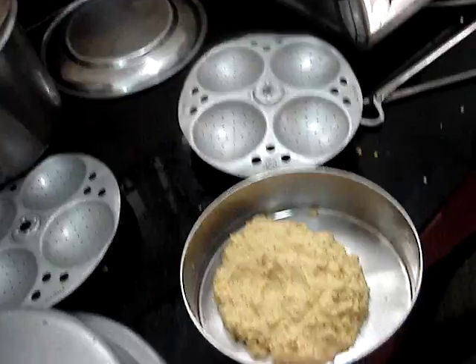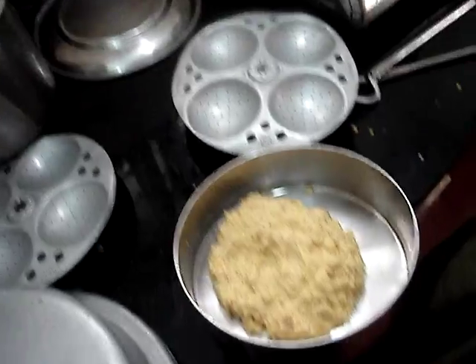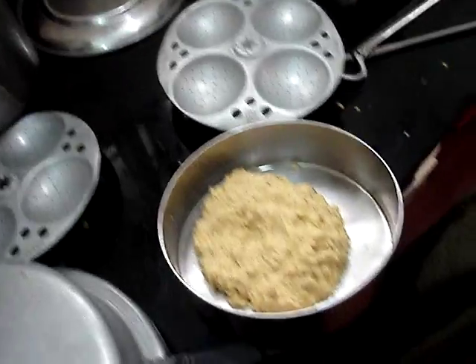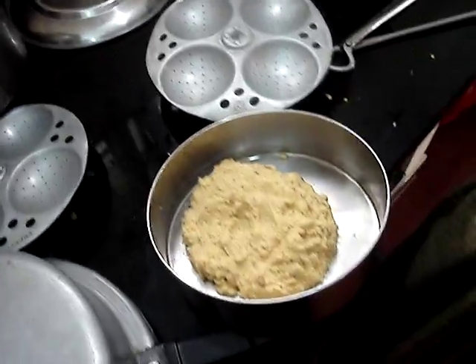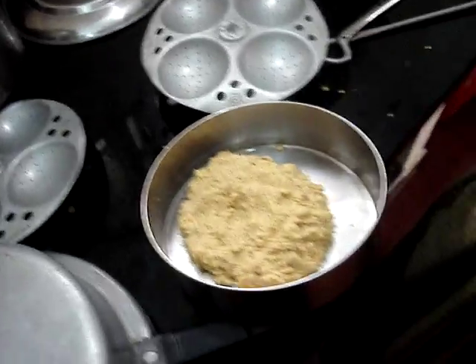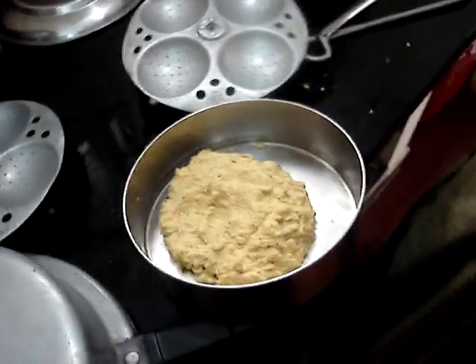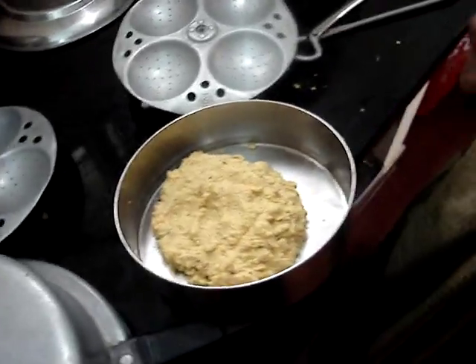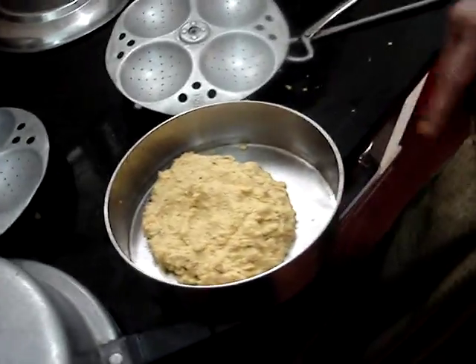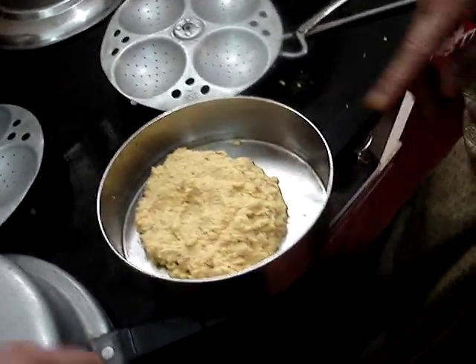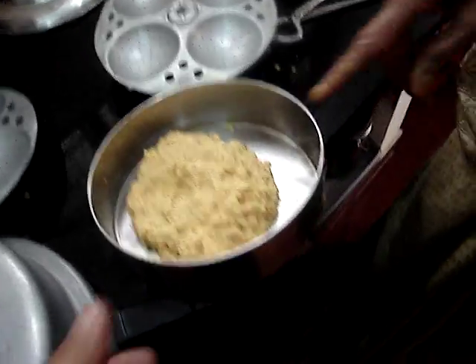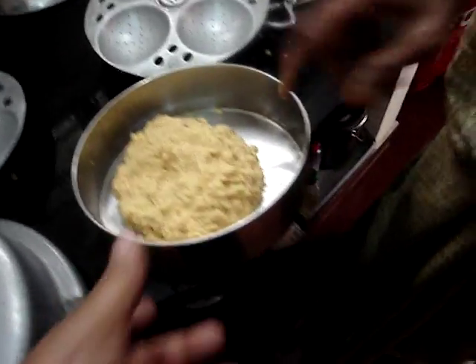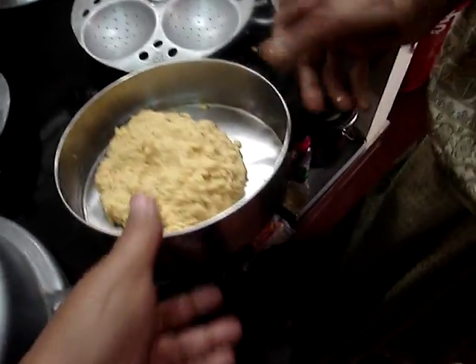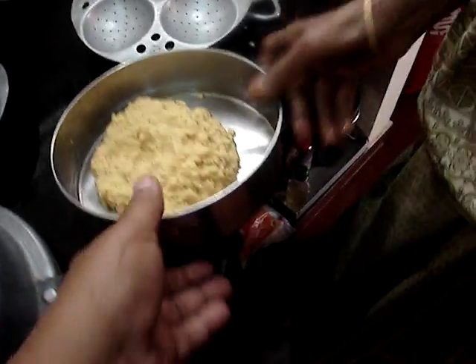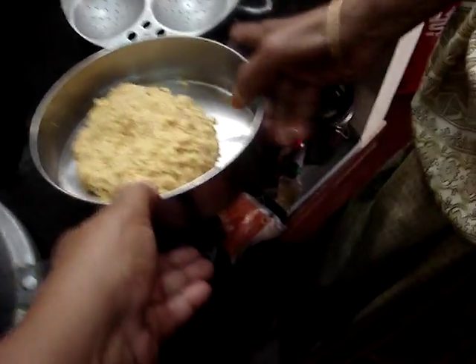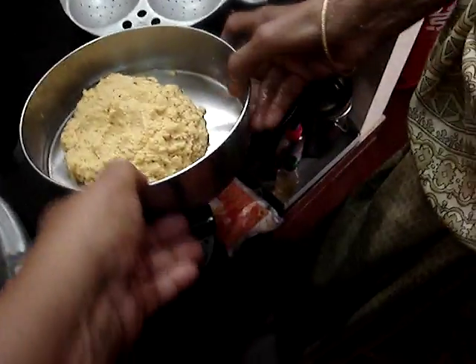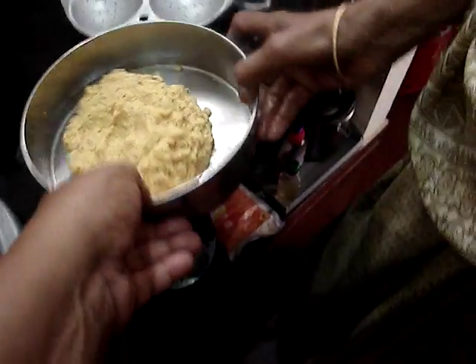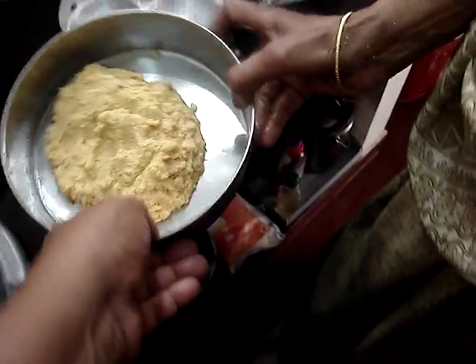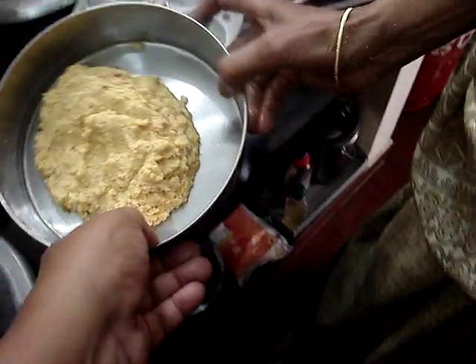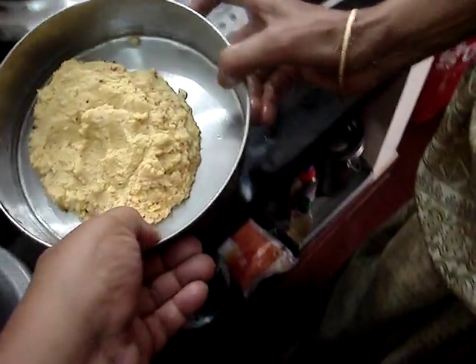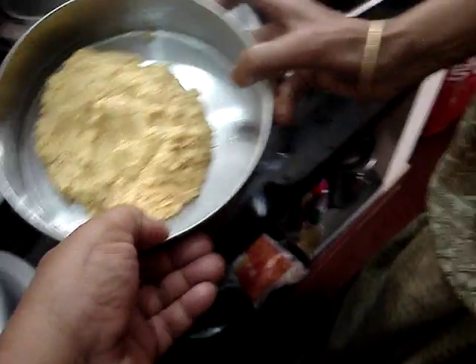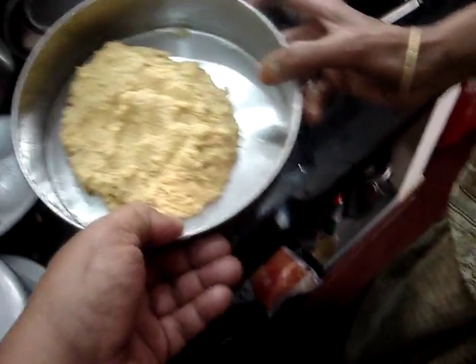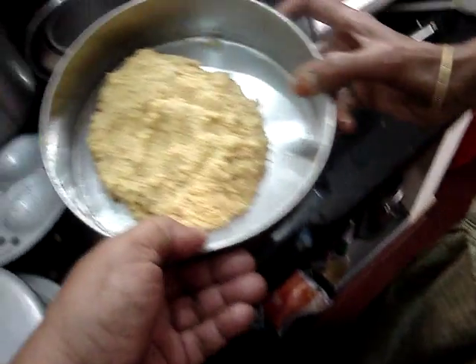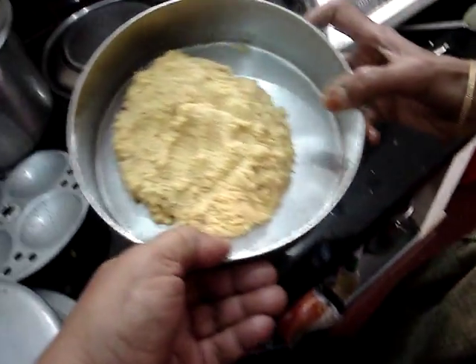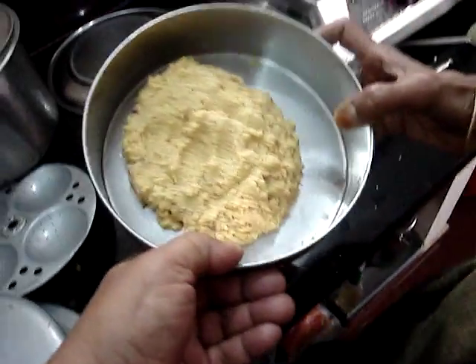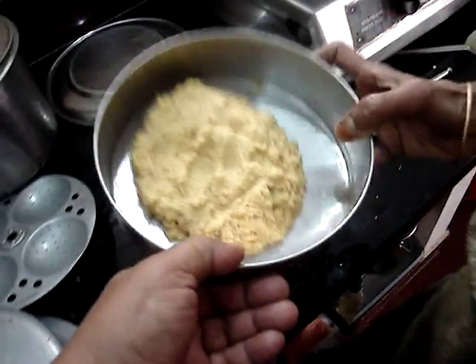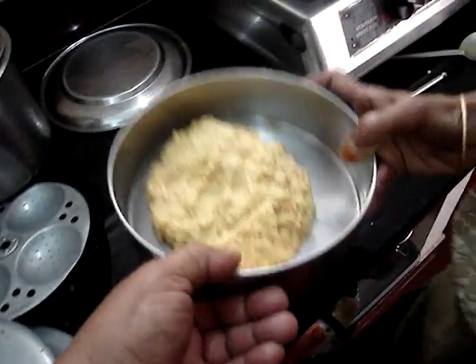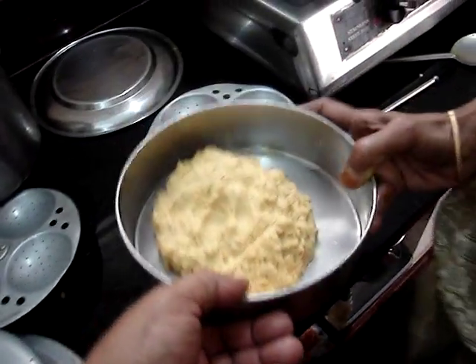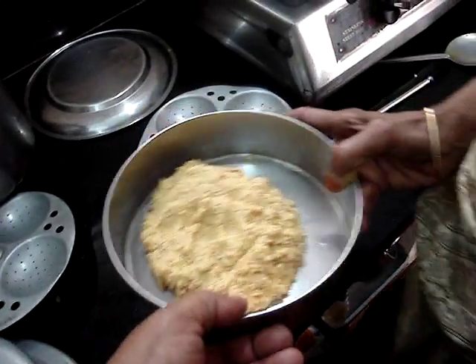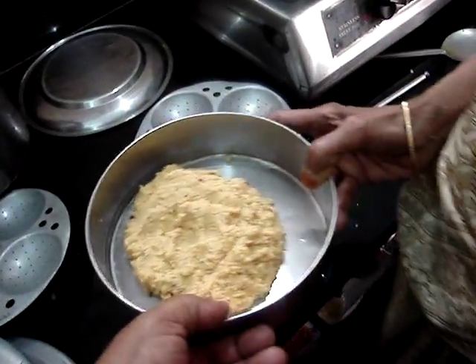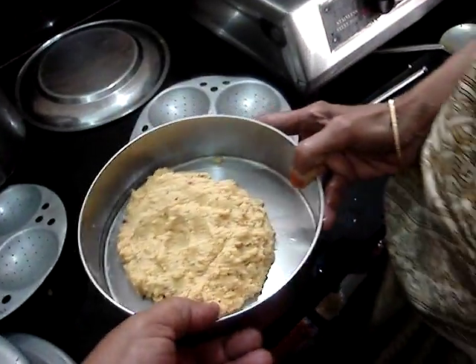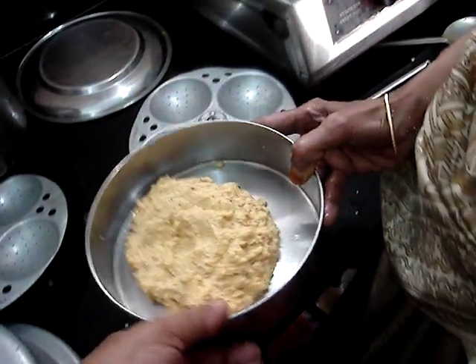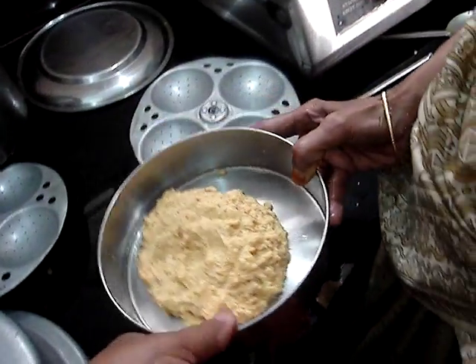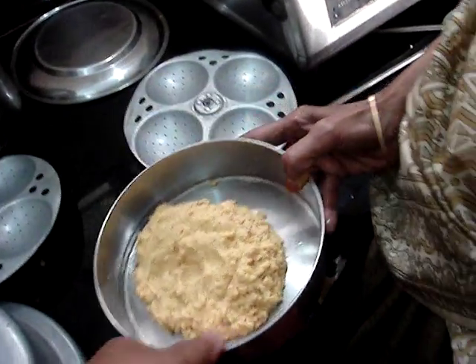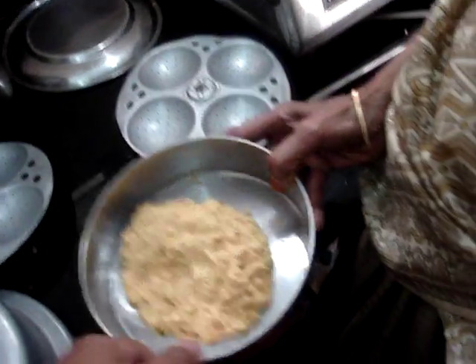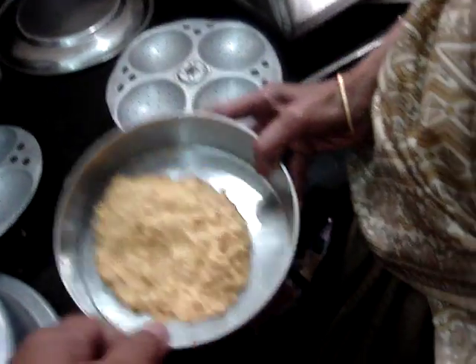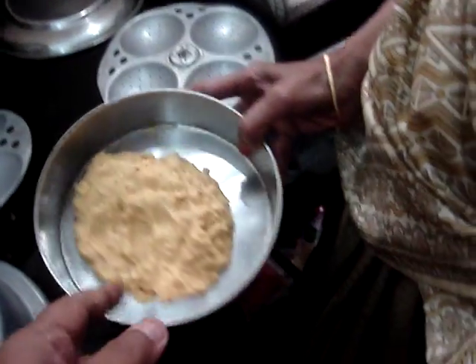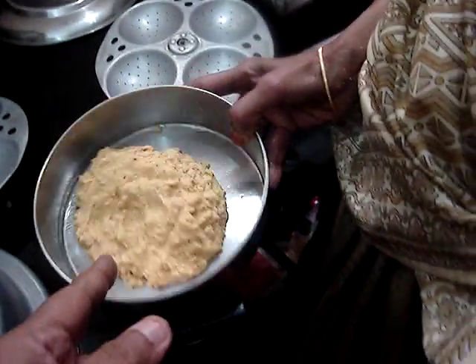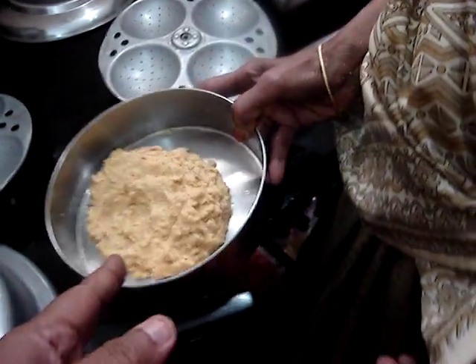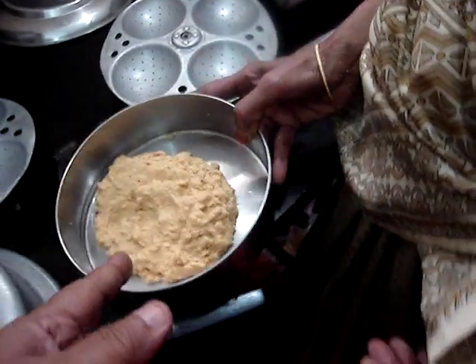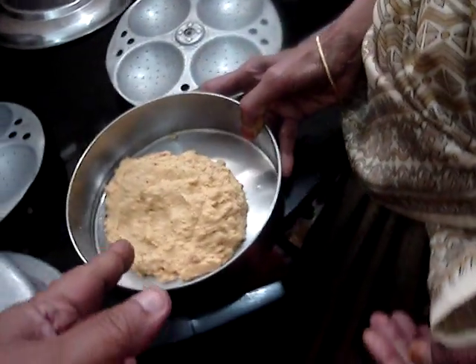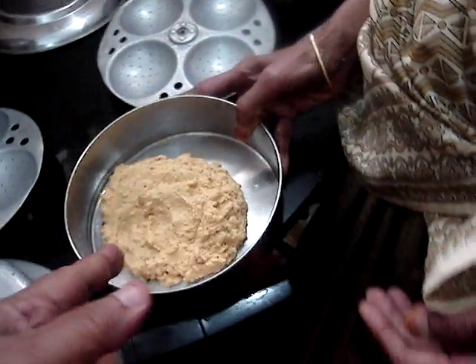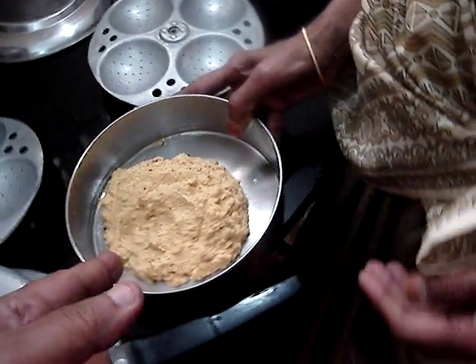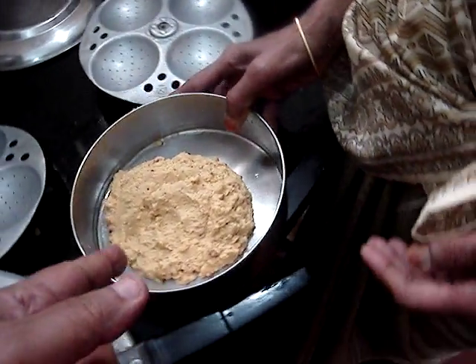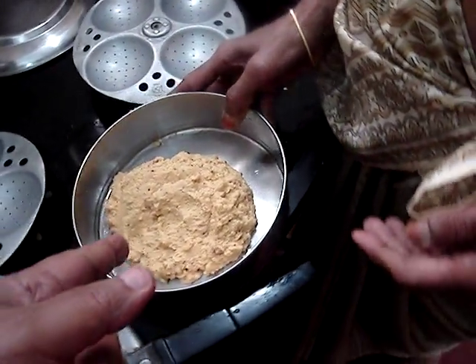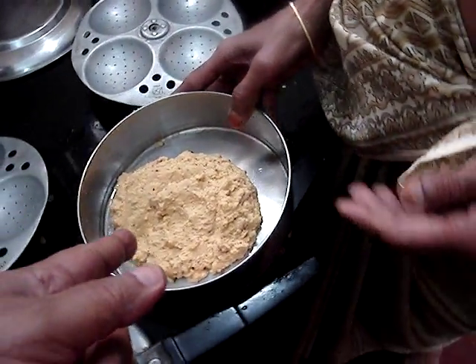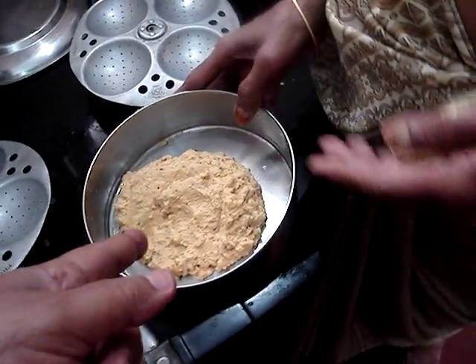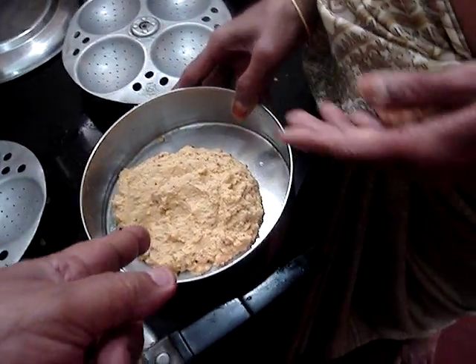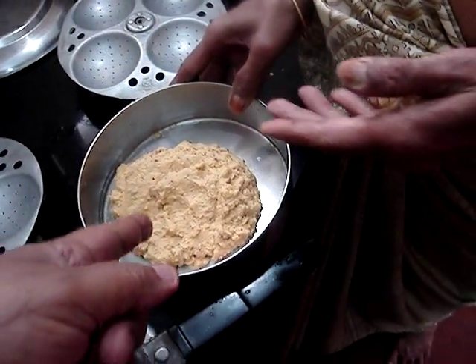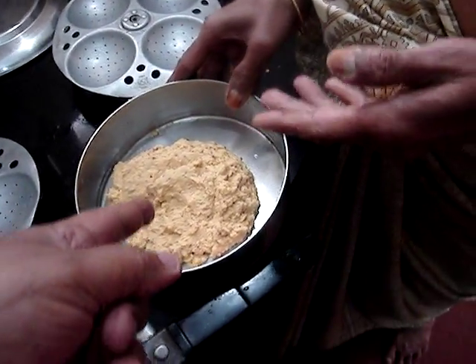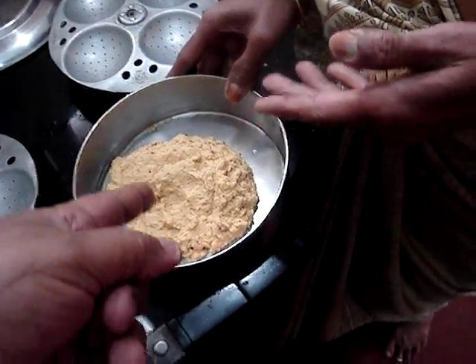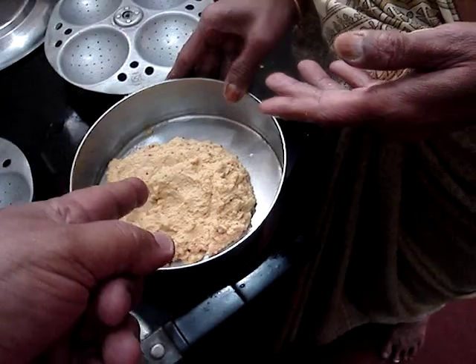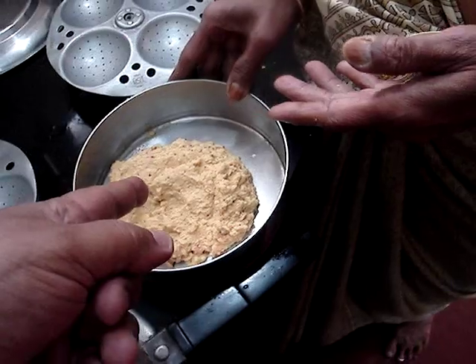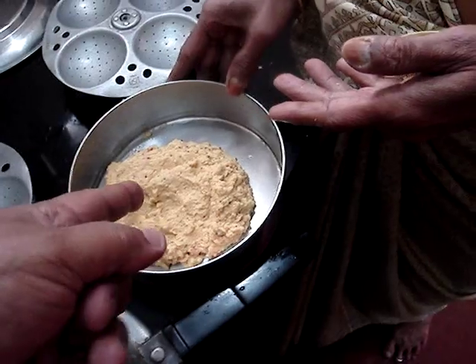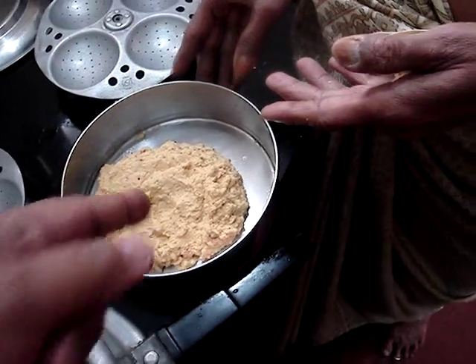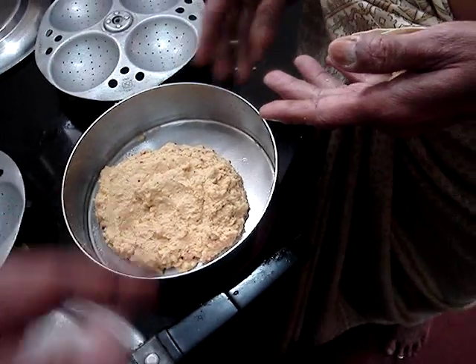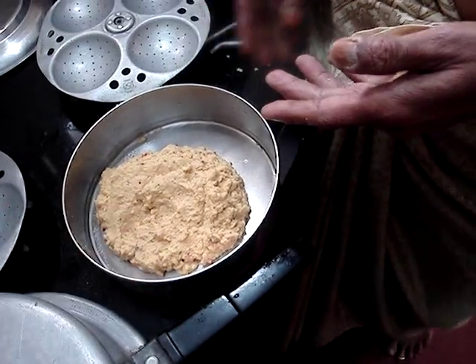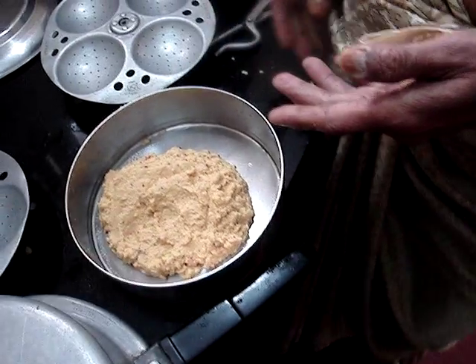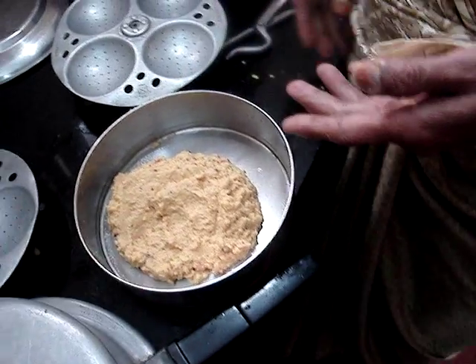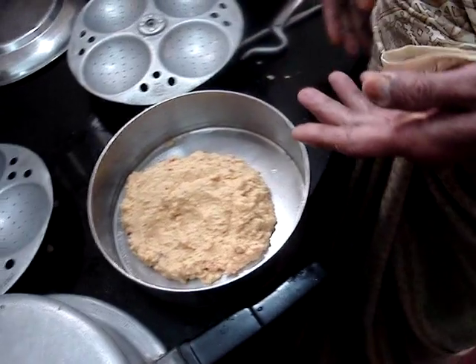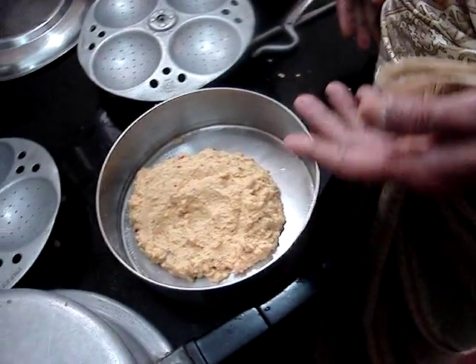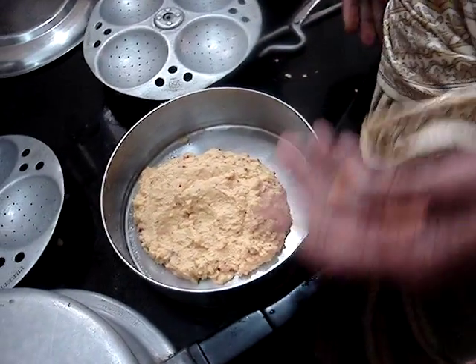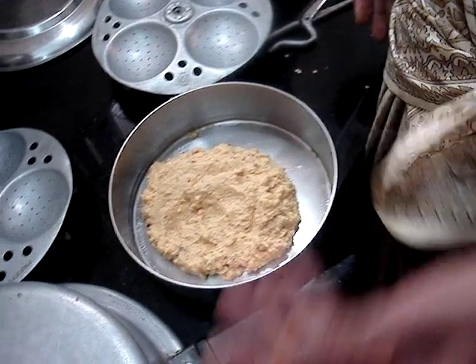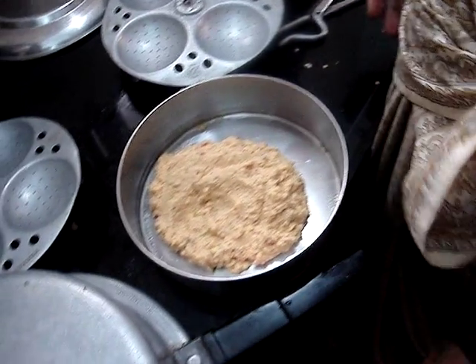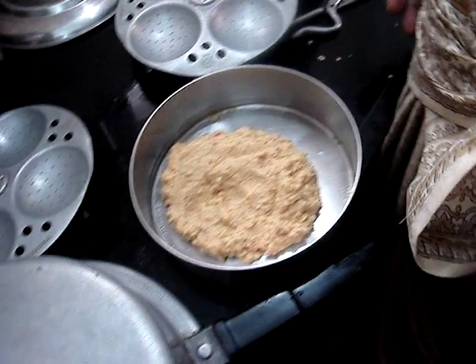I have to make this bread. What is this? It's a bread.